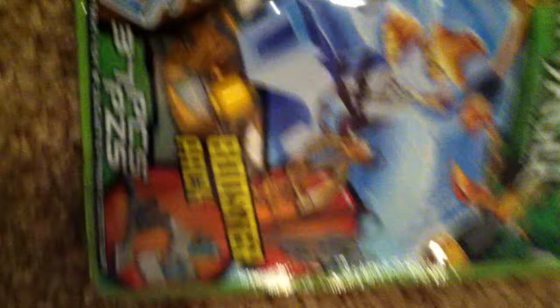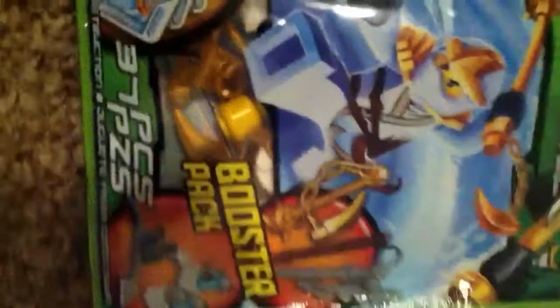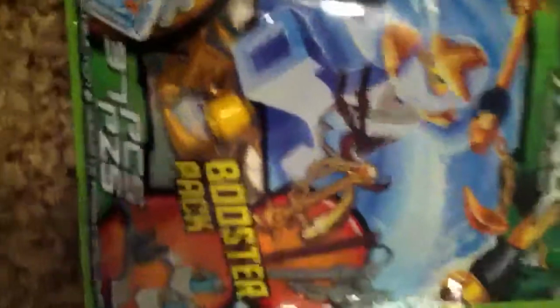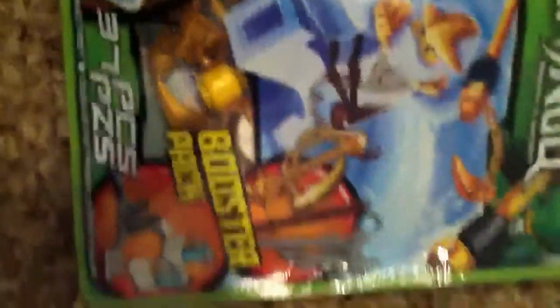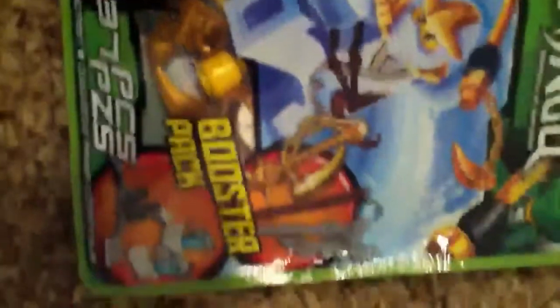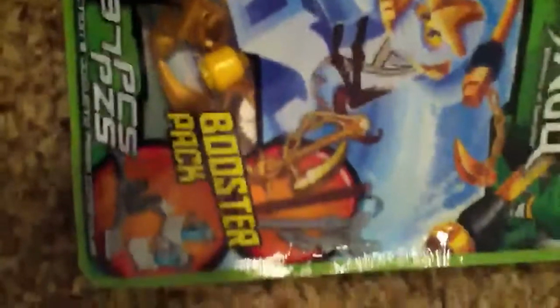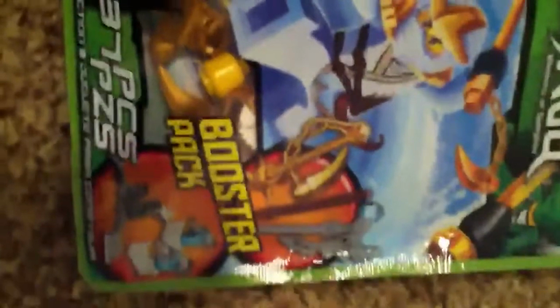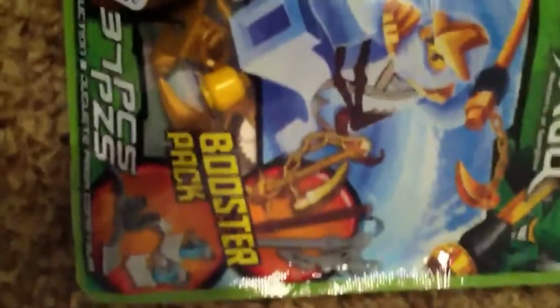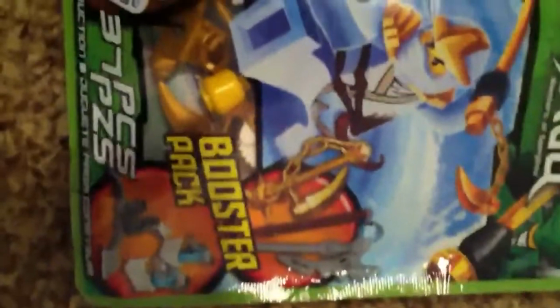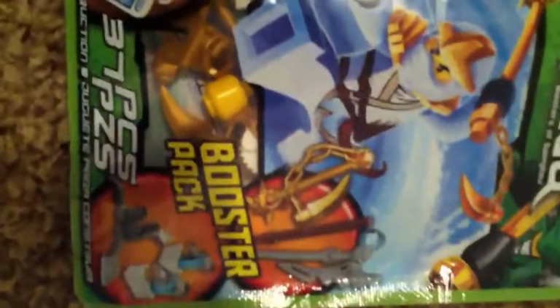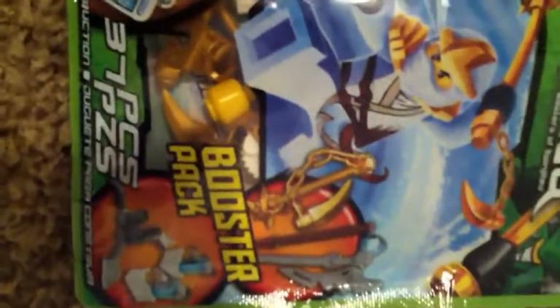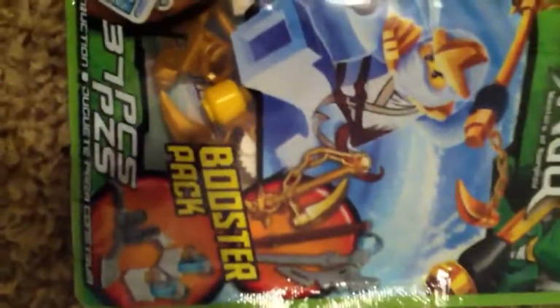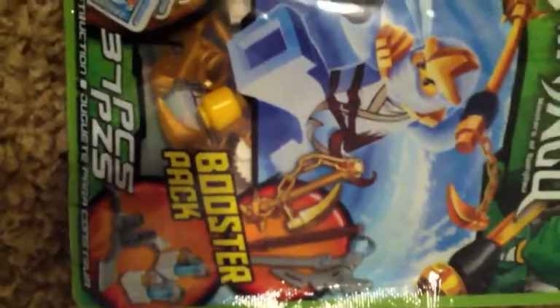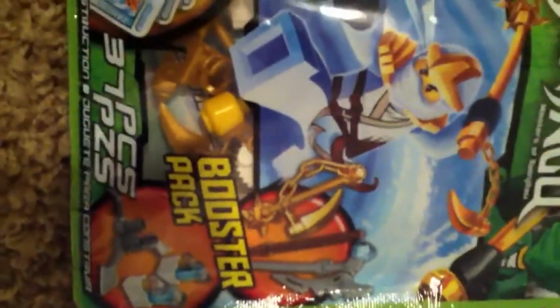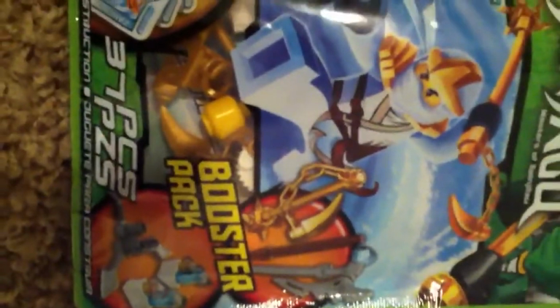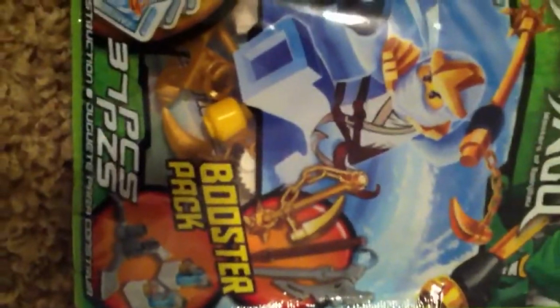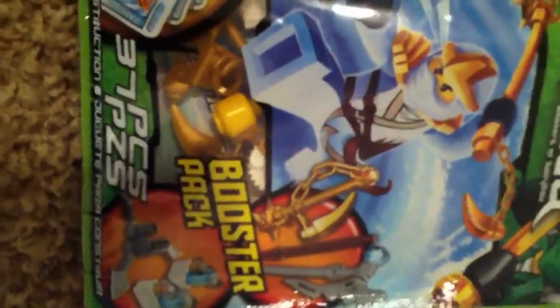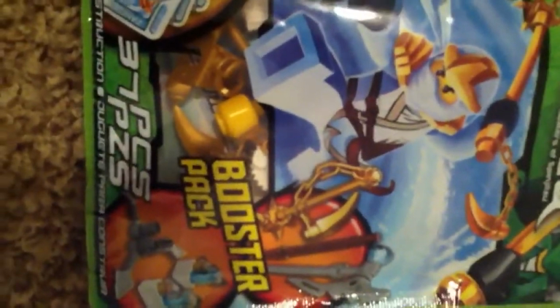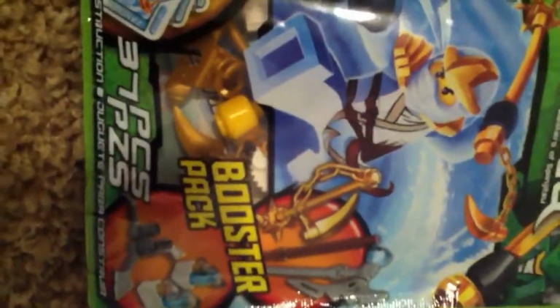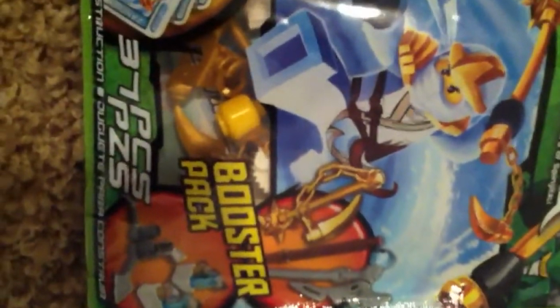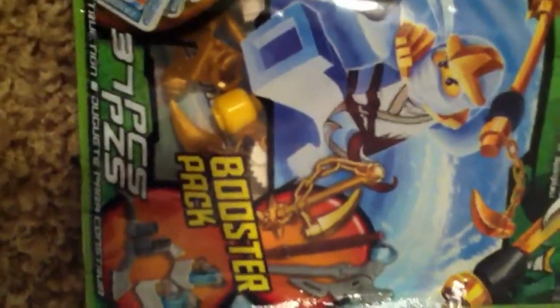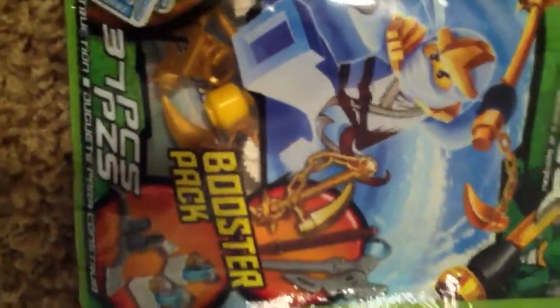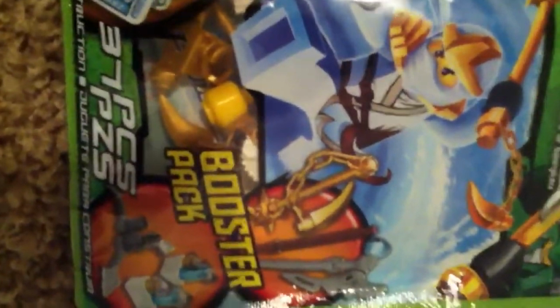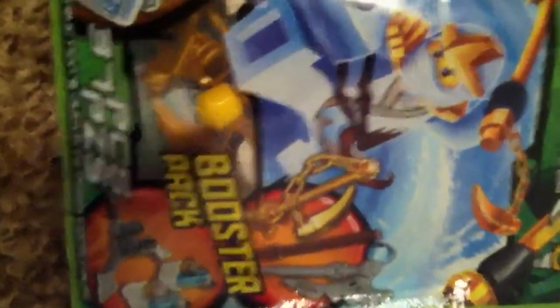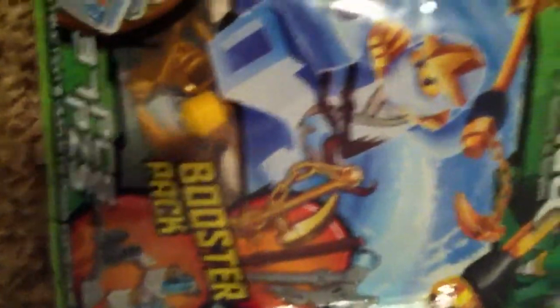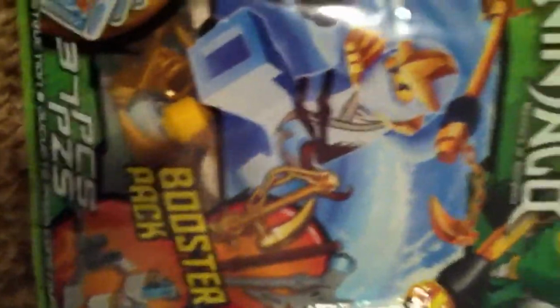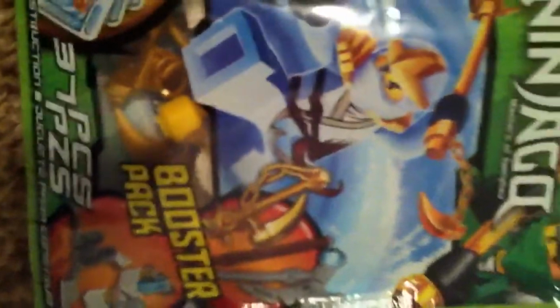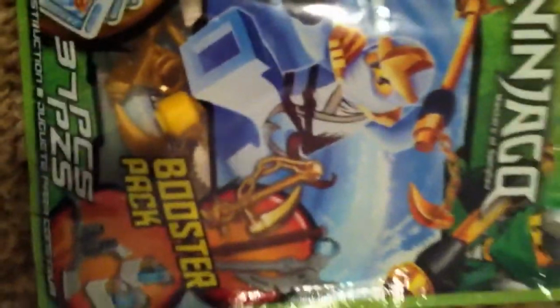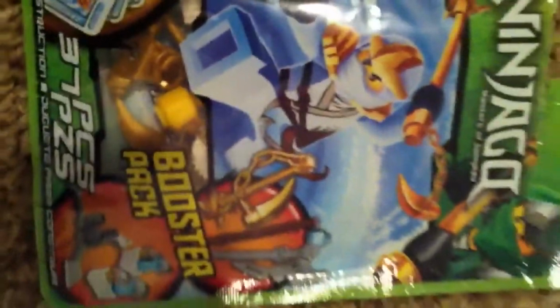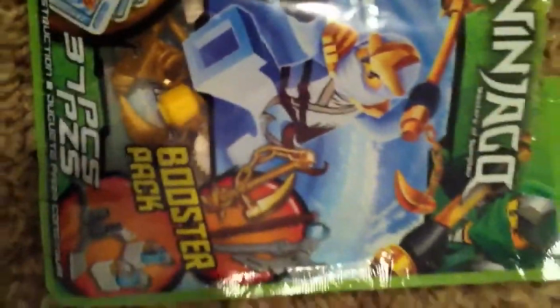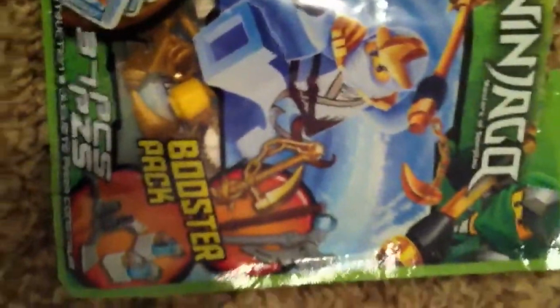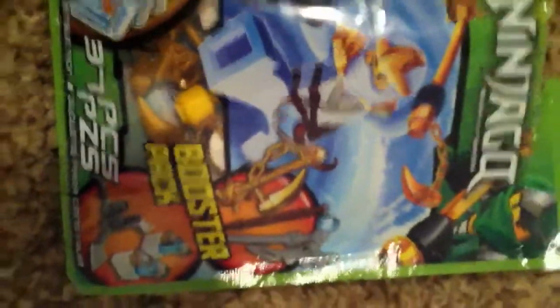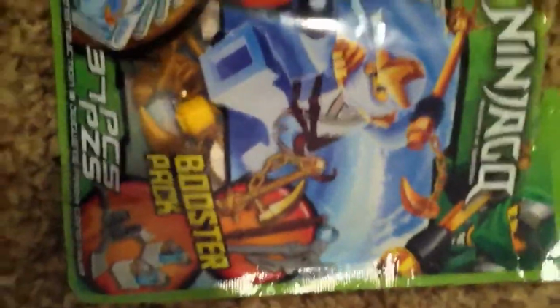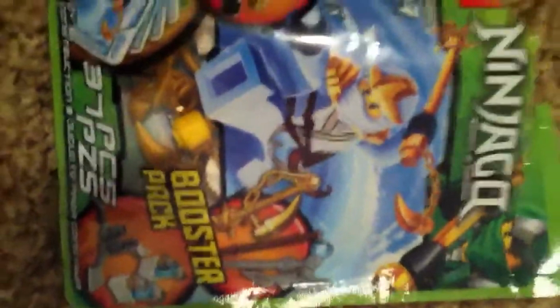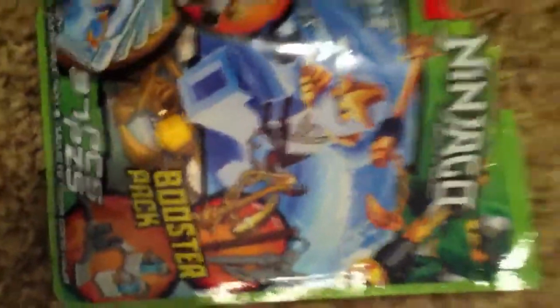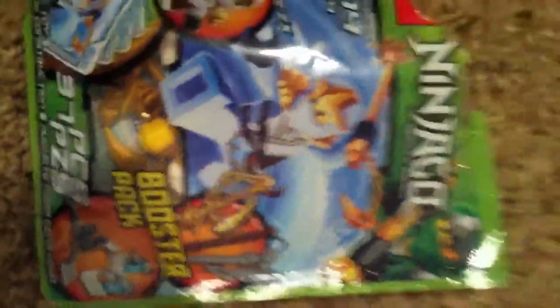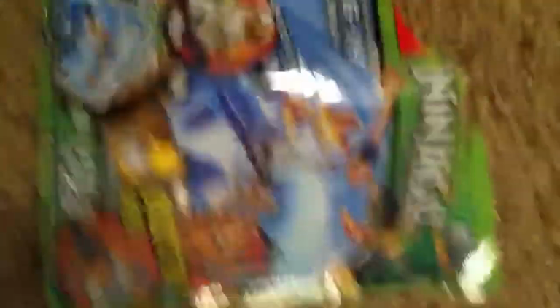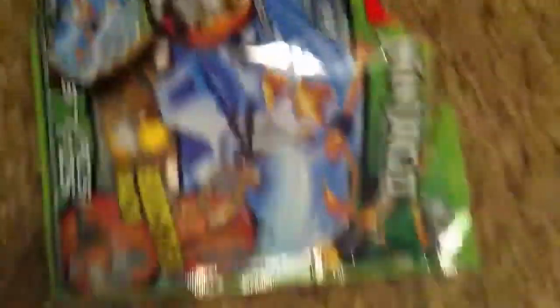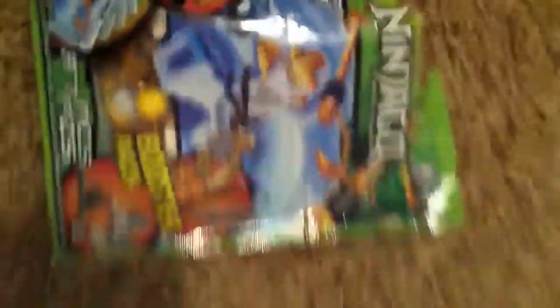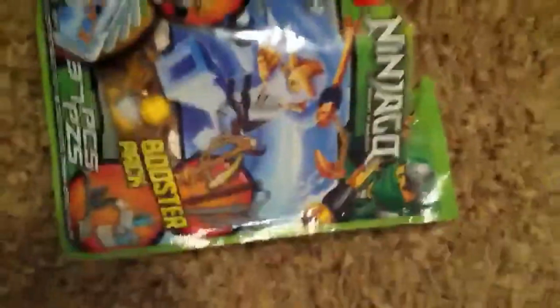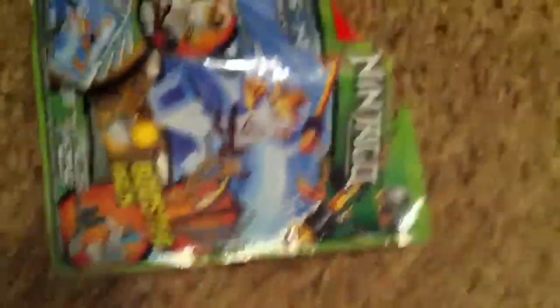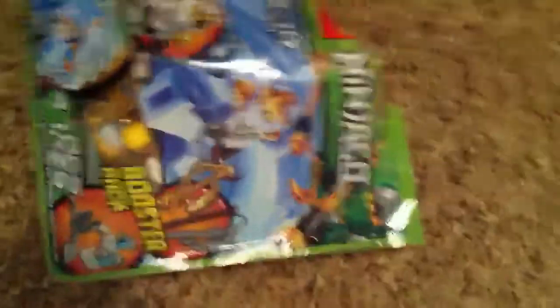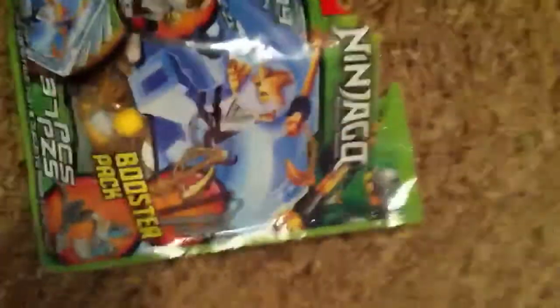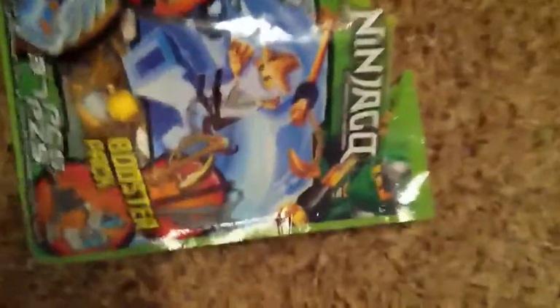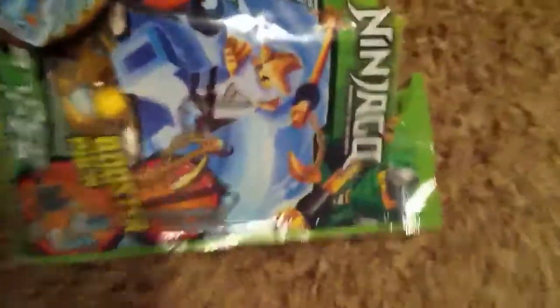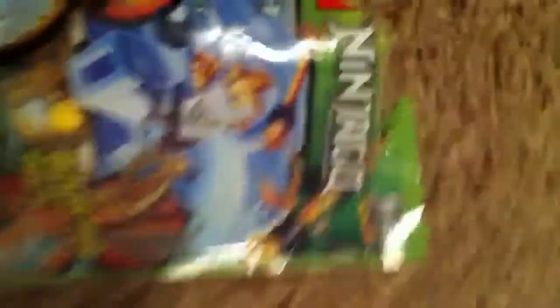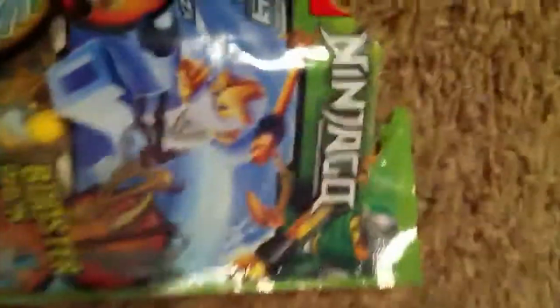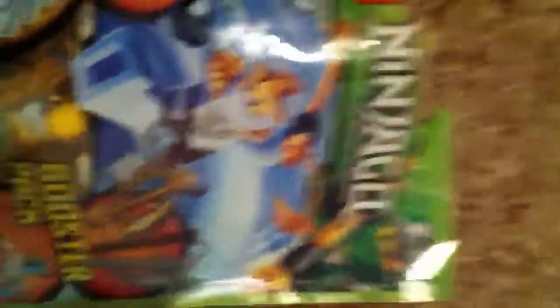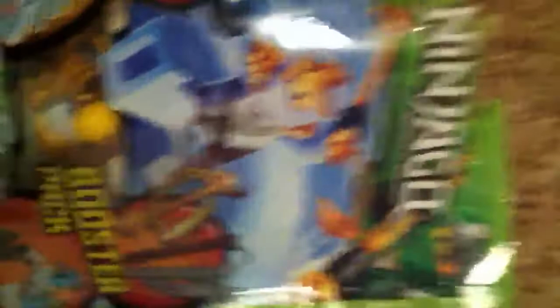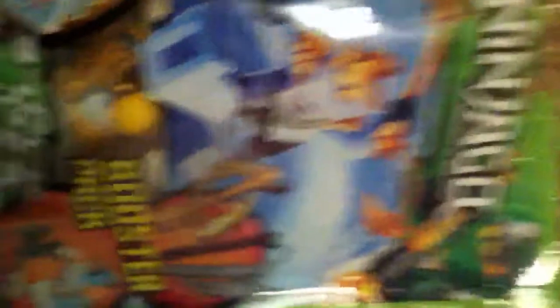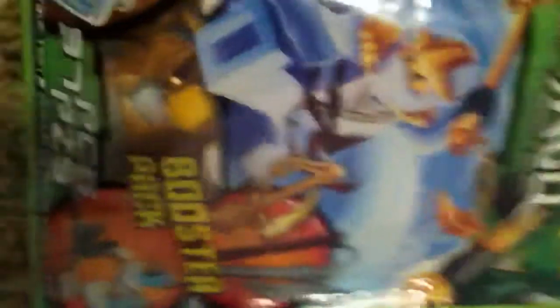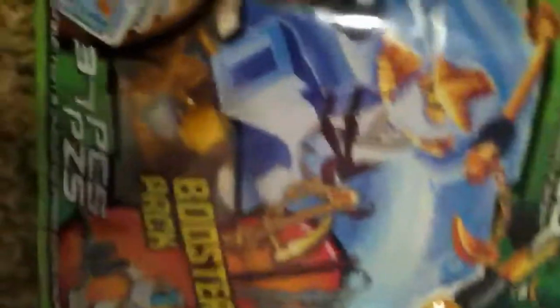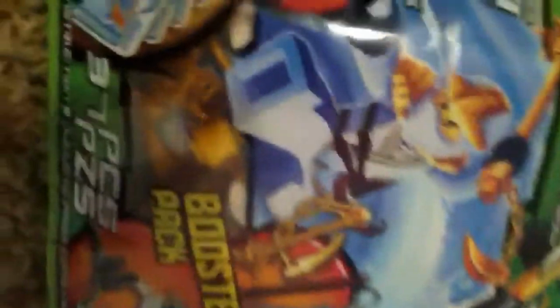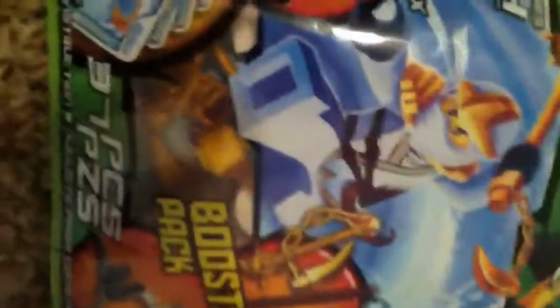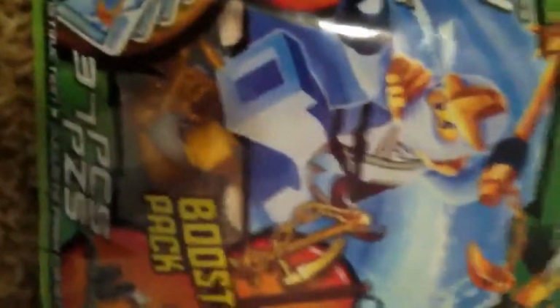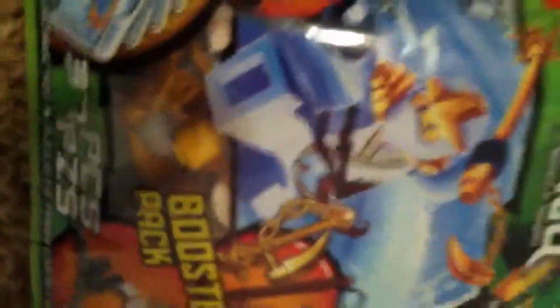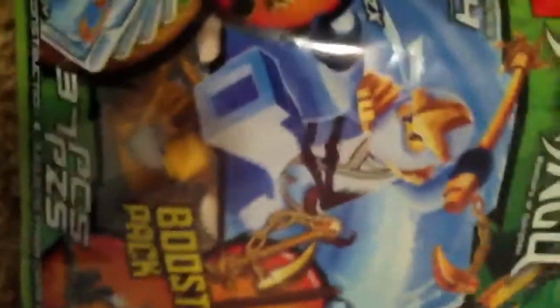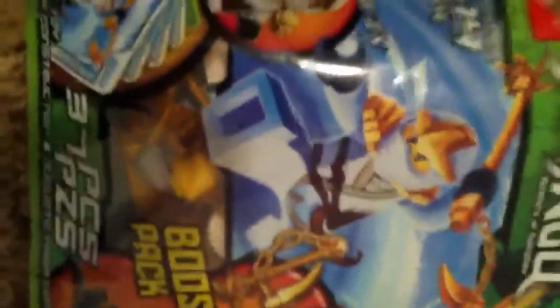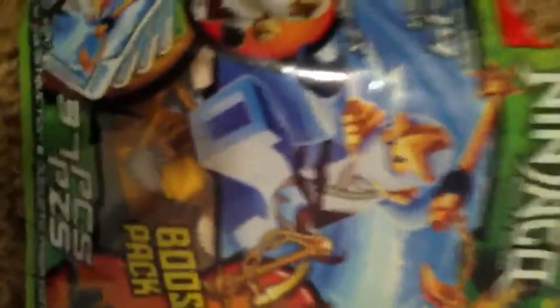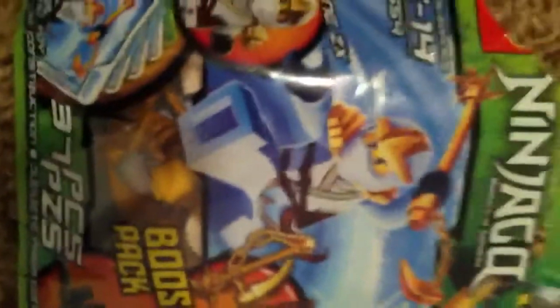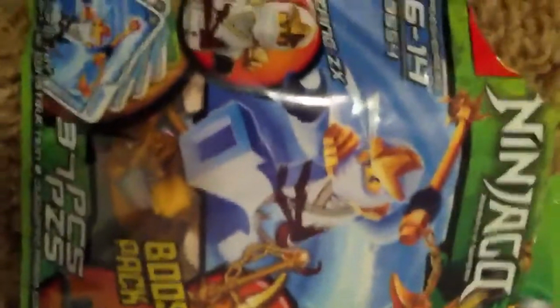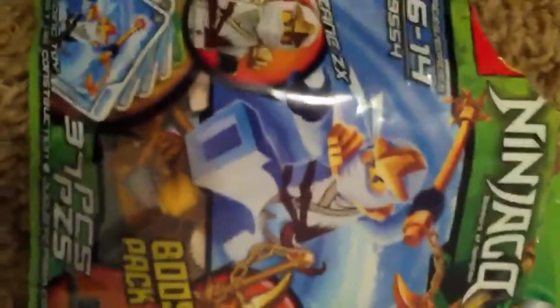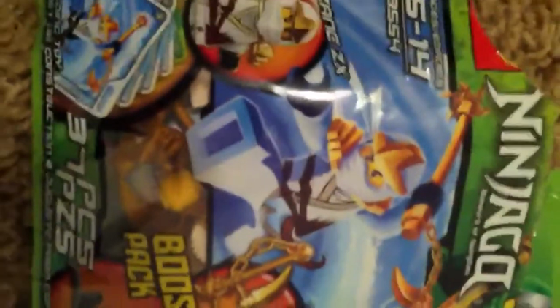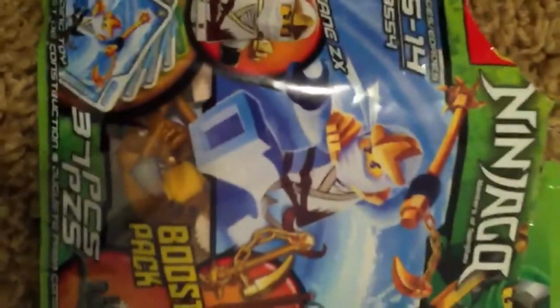Hey guys, RennaPete here. Today I've got Ninjago.